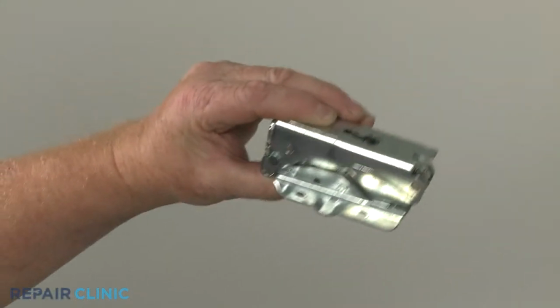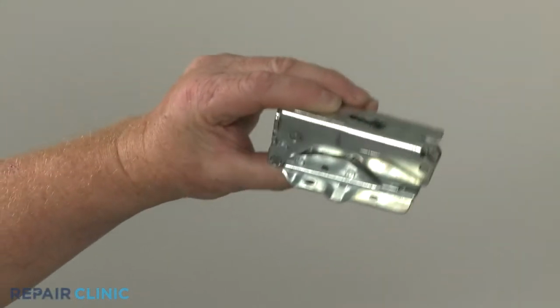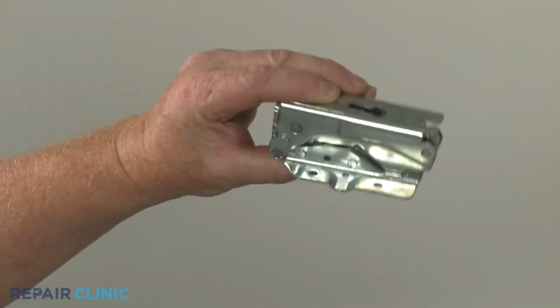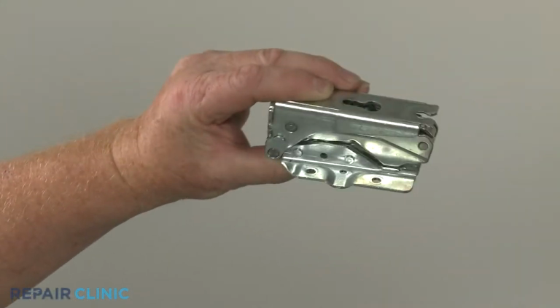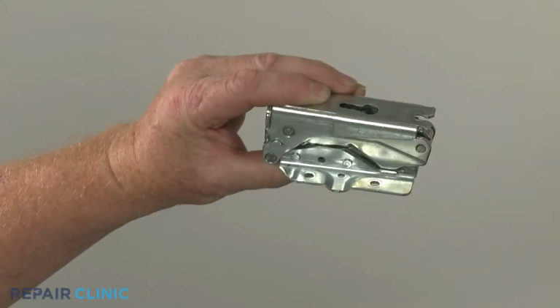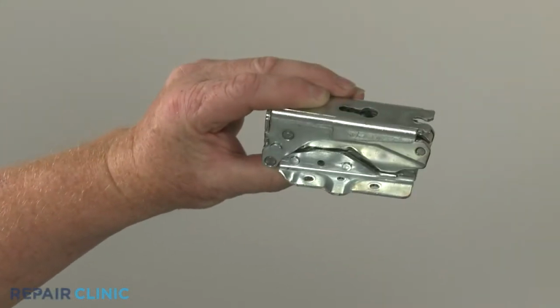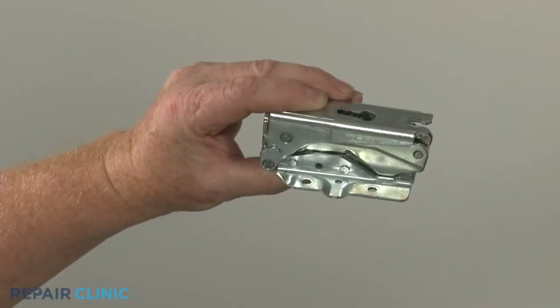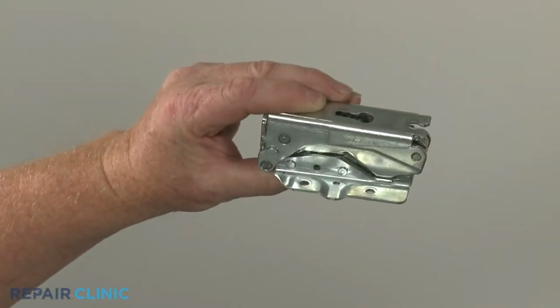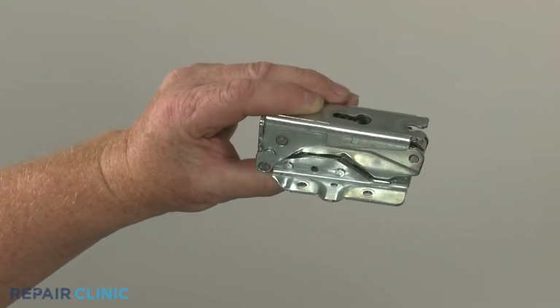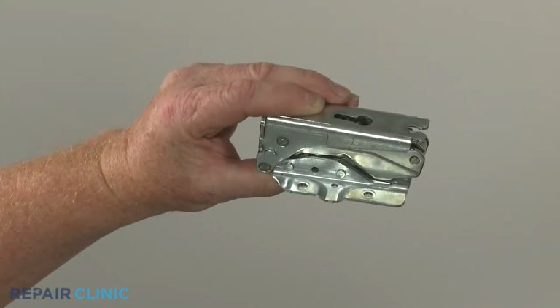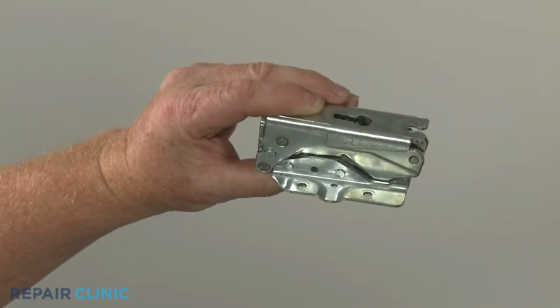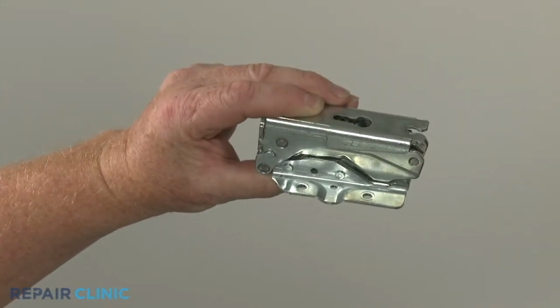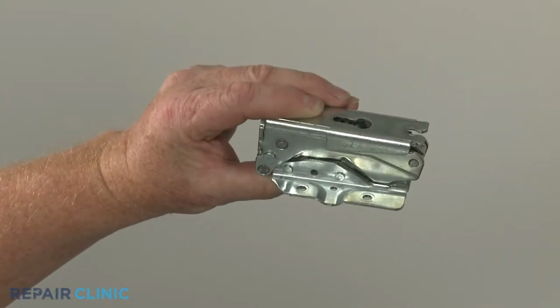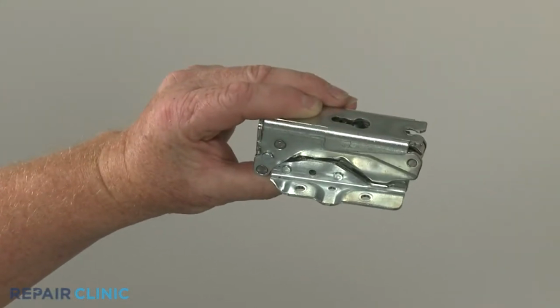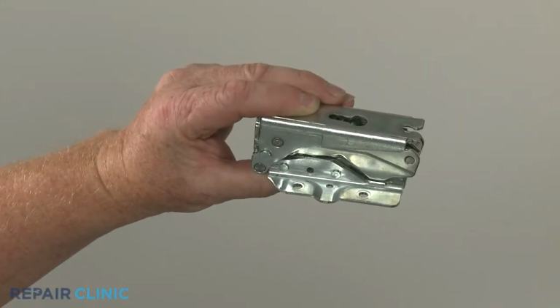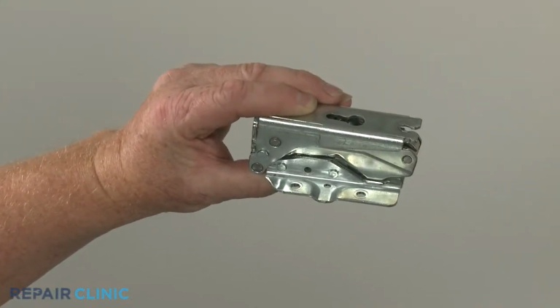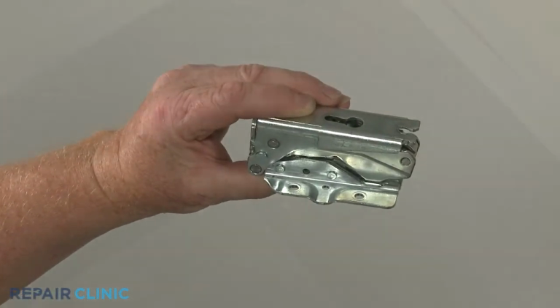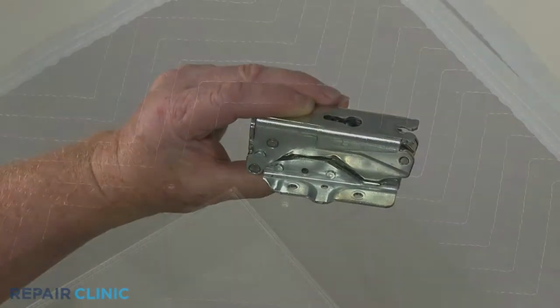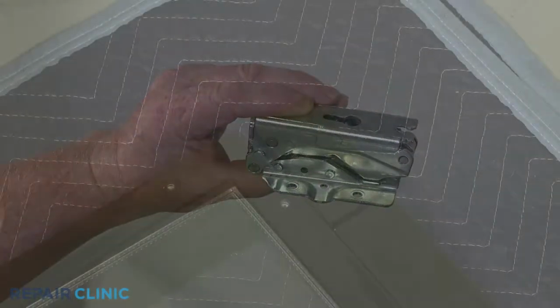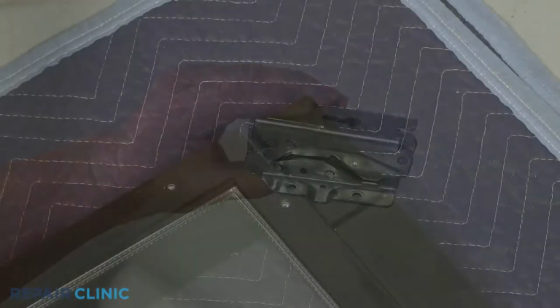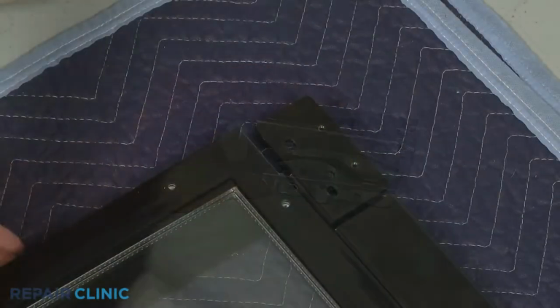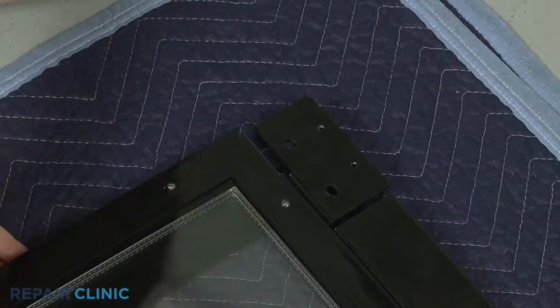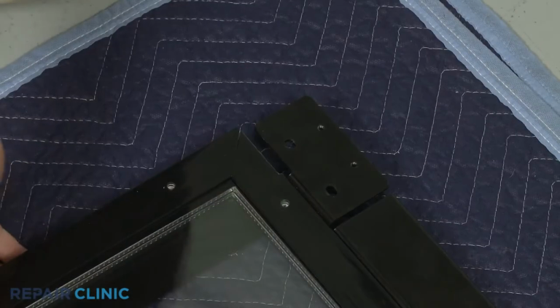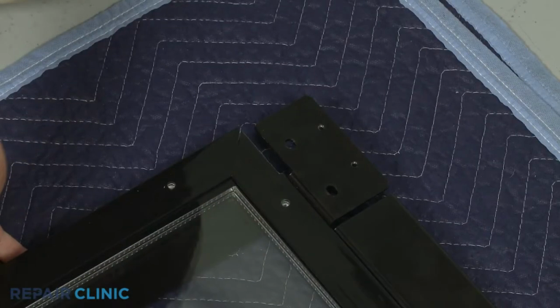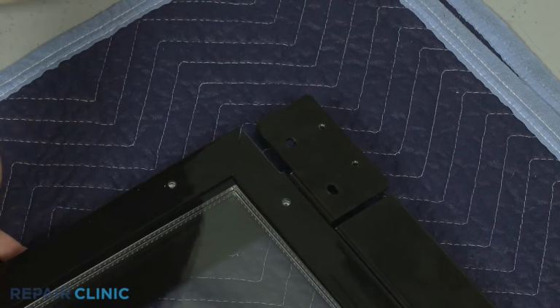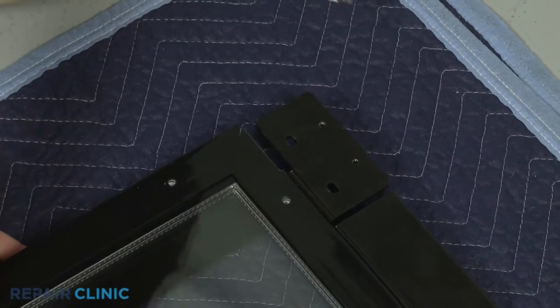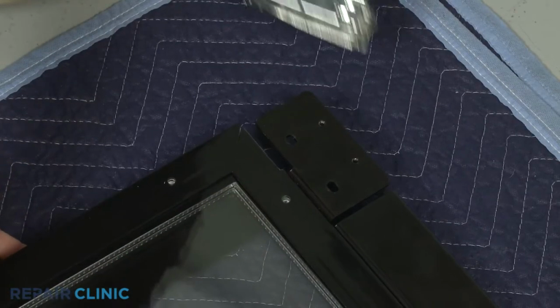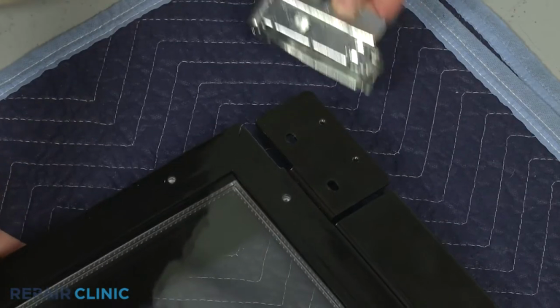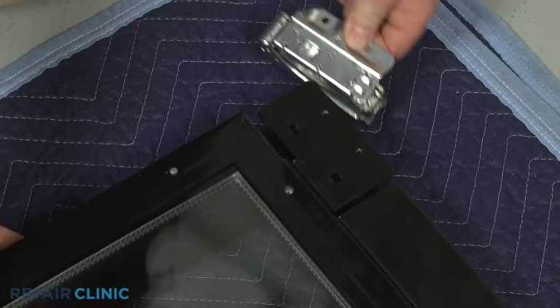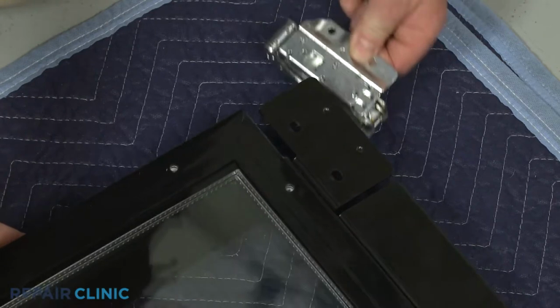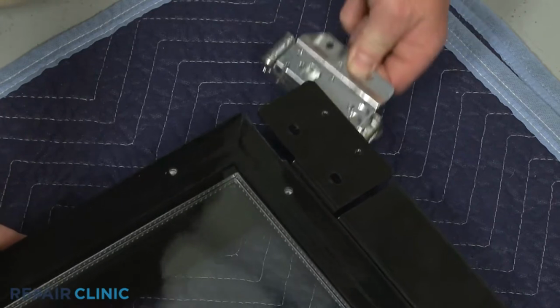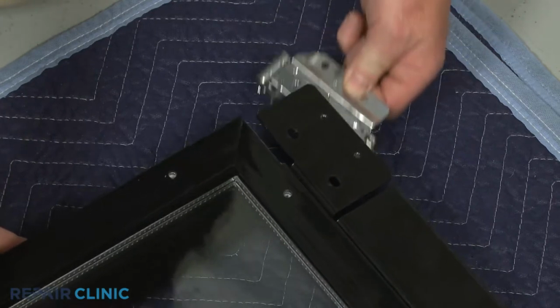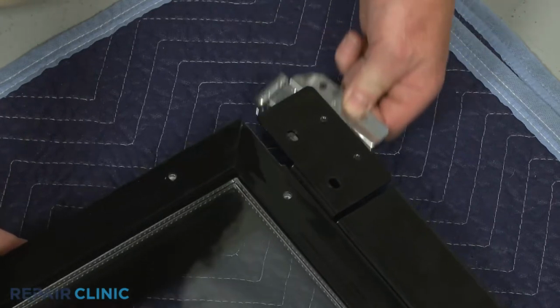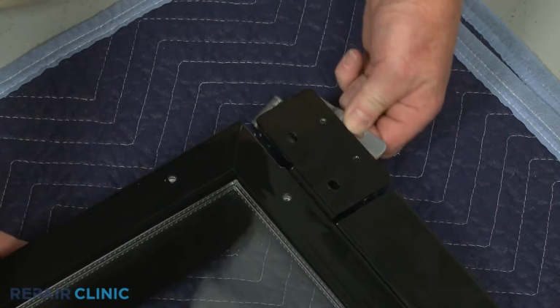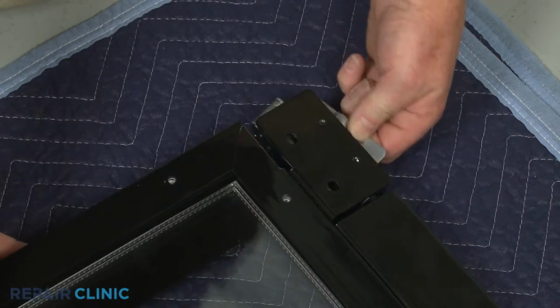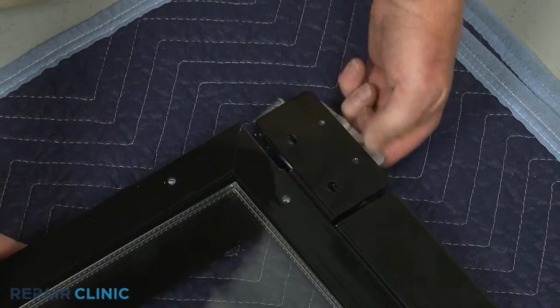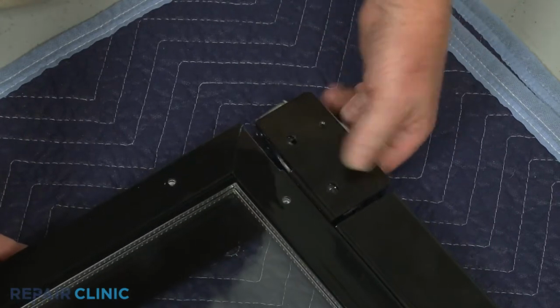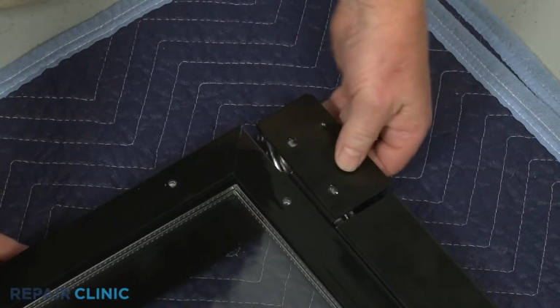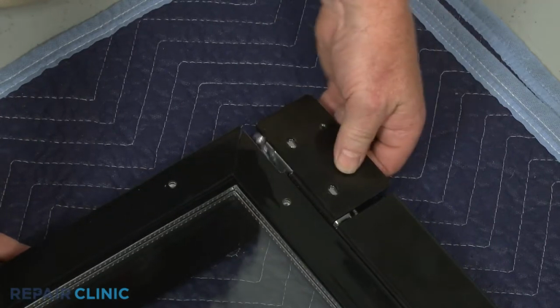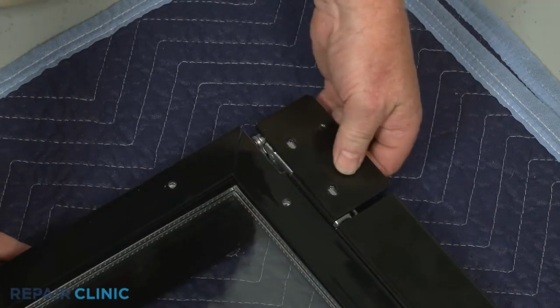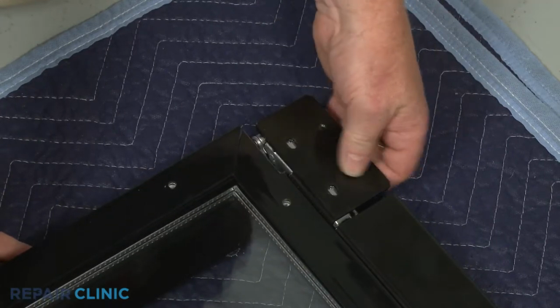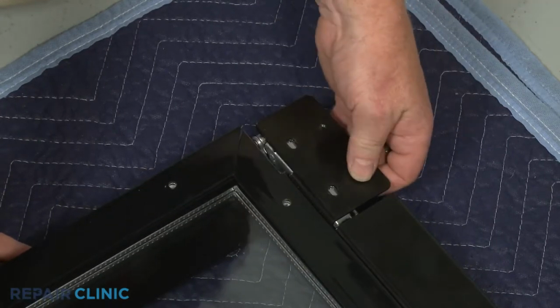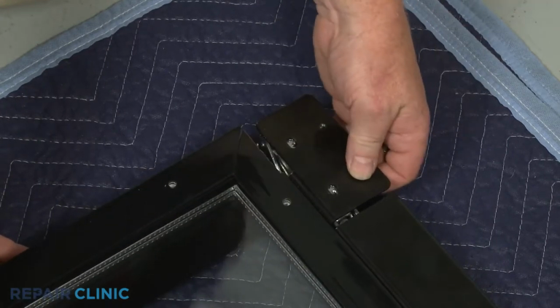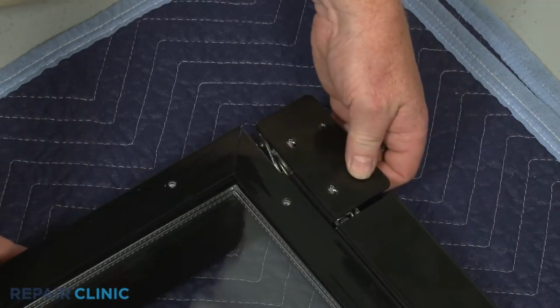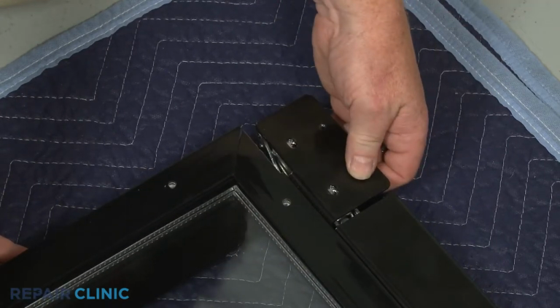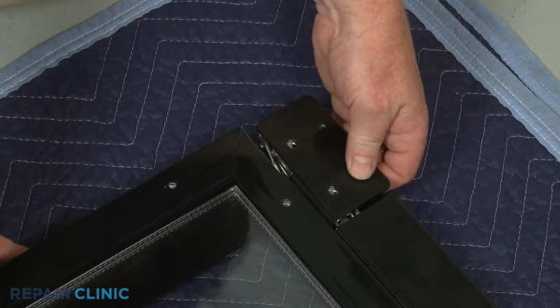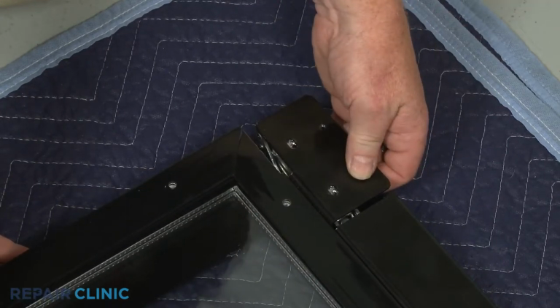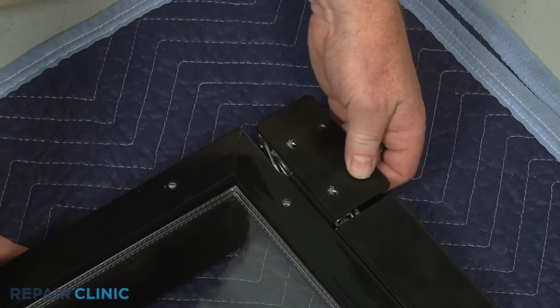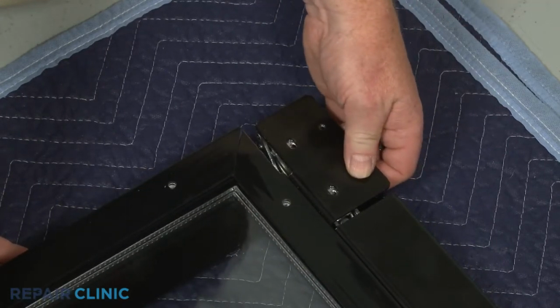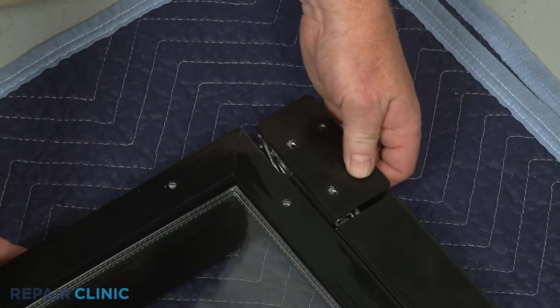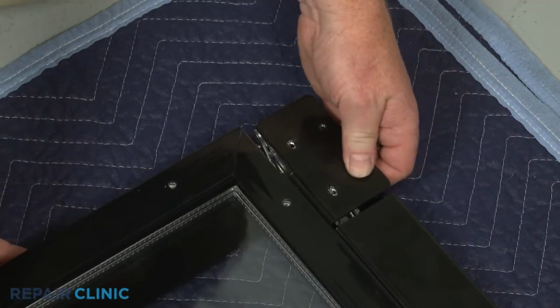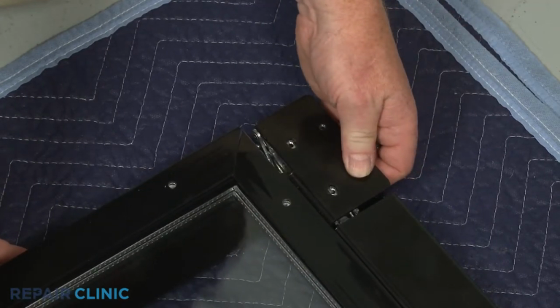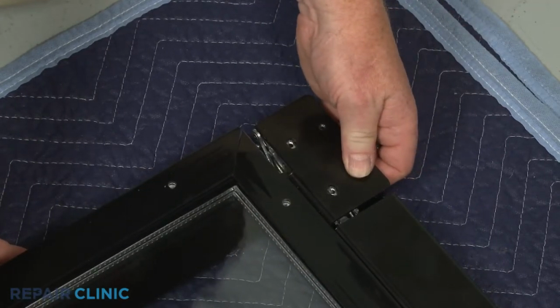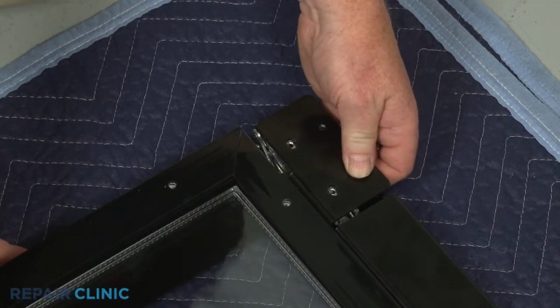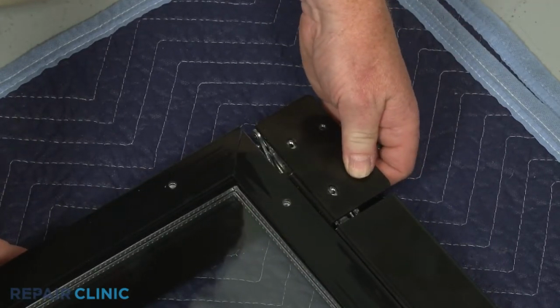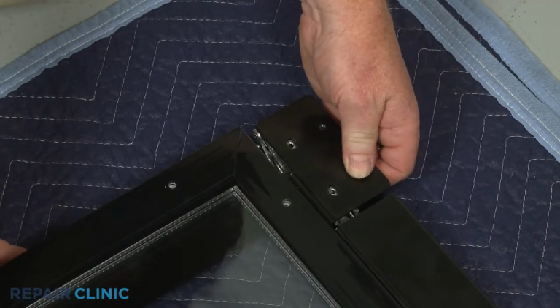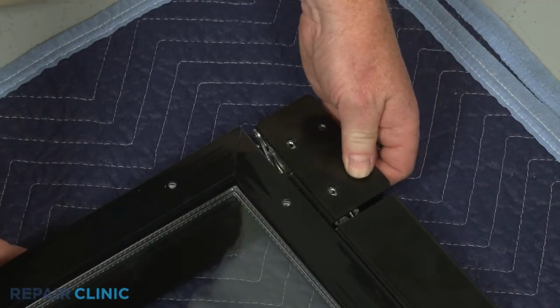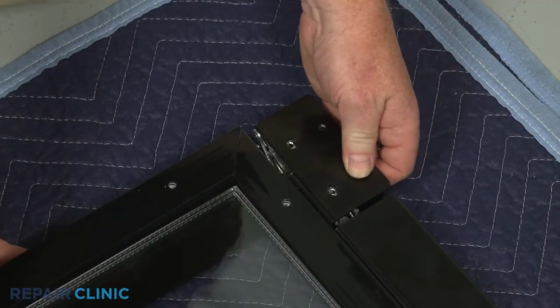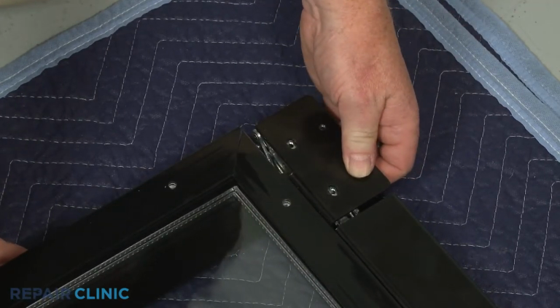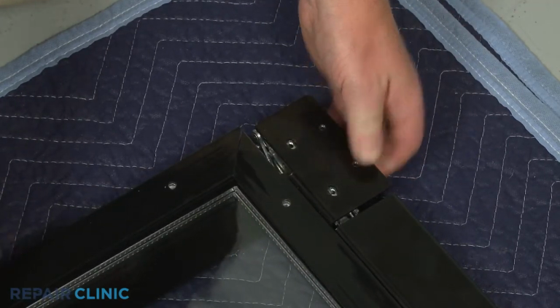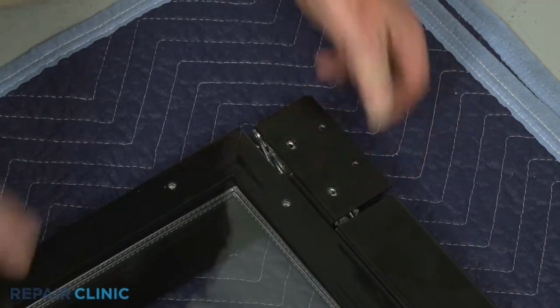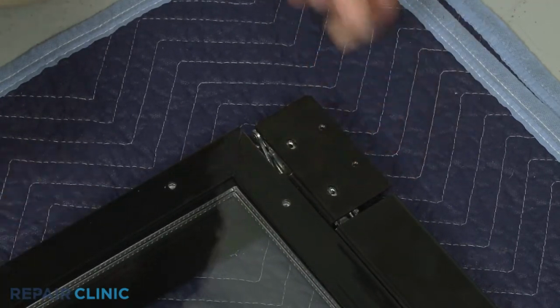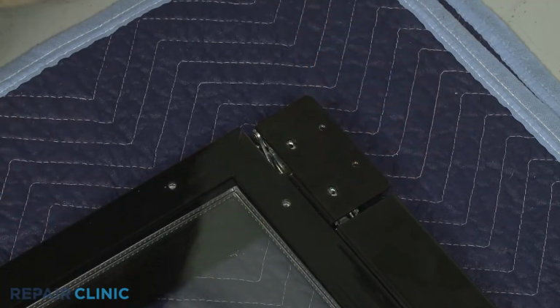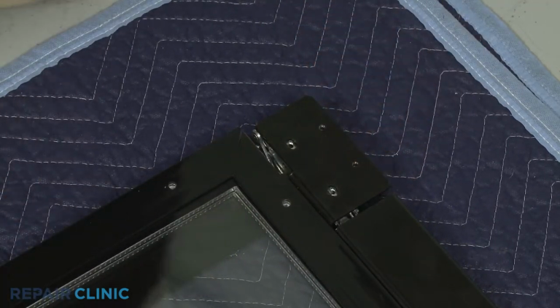Install the new door hinge by aligning it on the frame, then thread and tighten the two outside mounting screws.